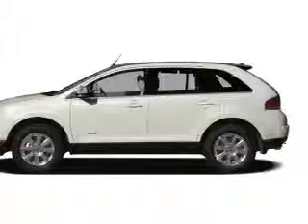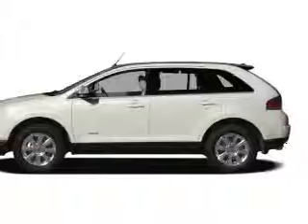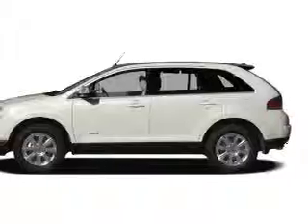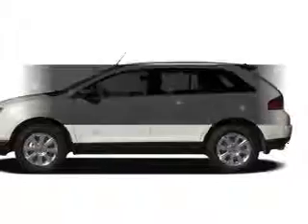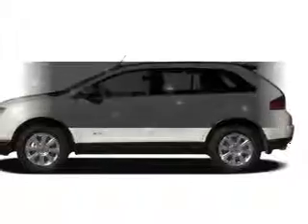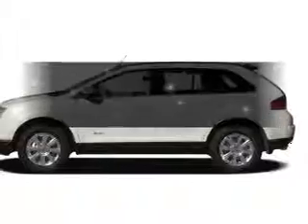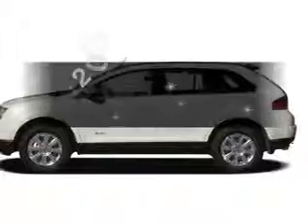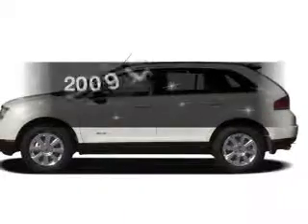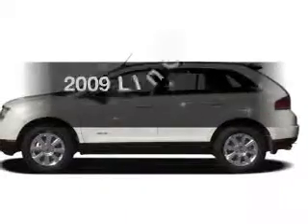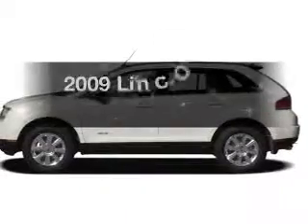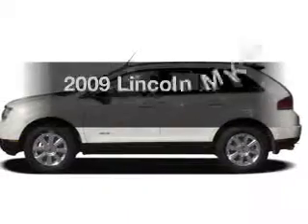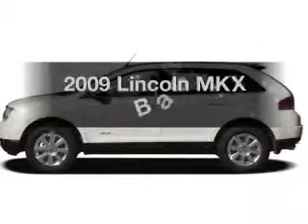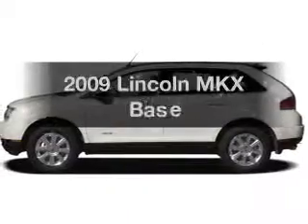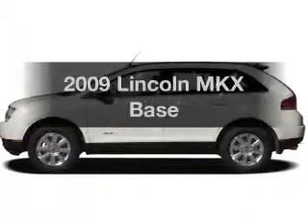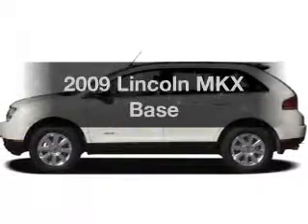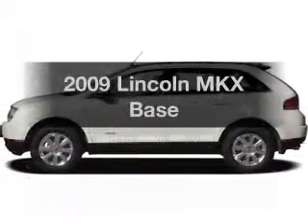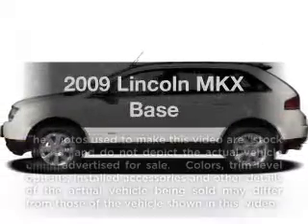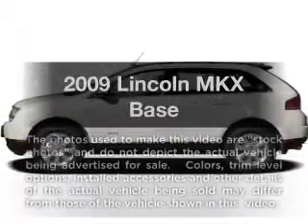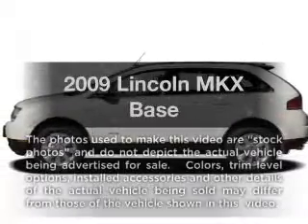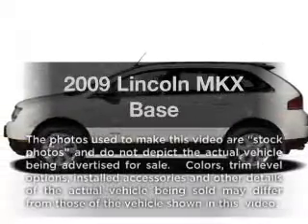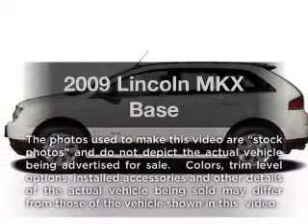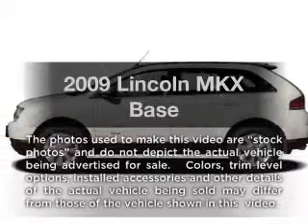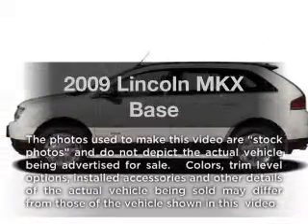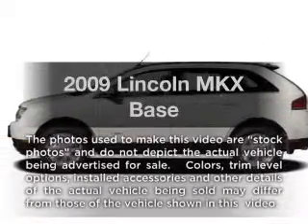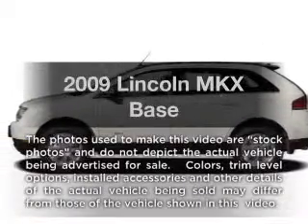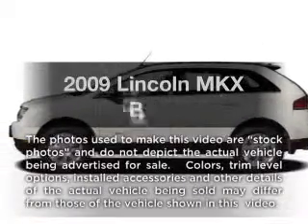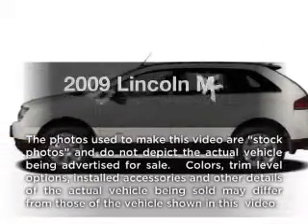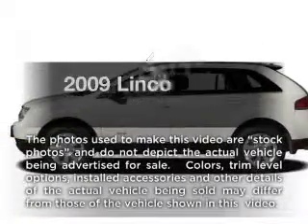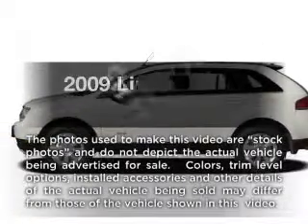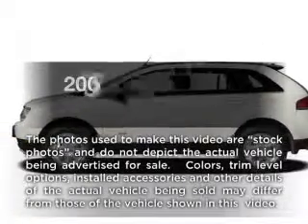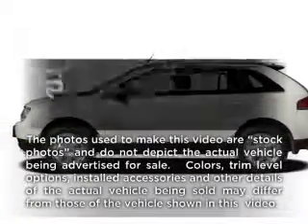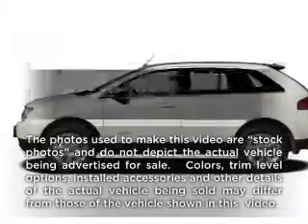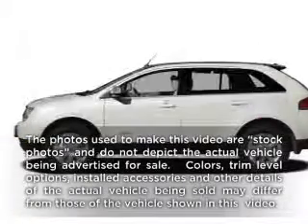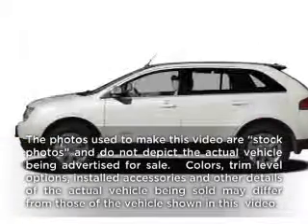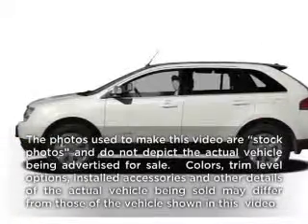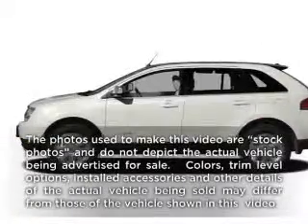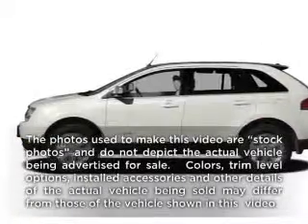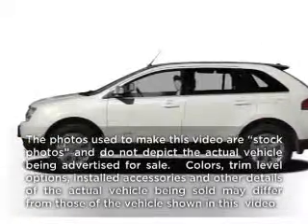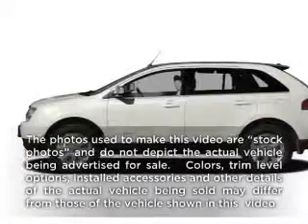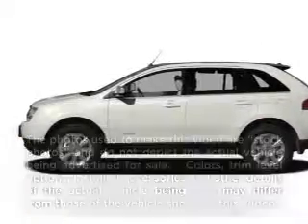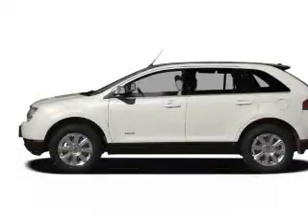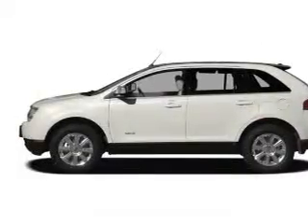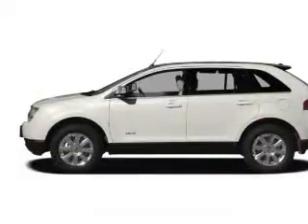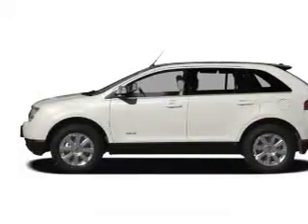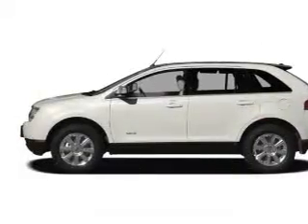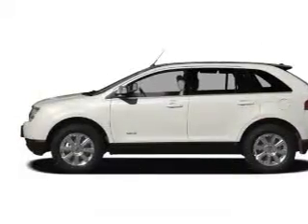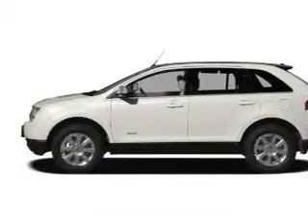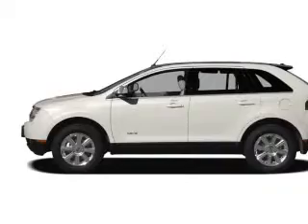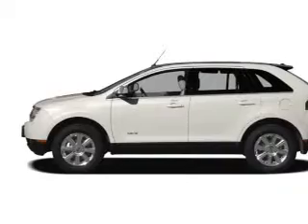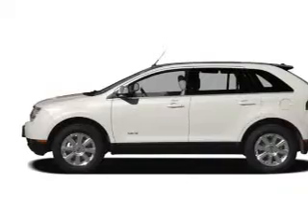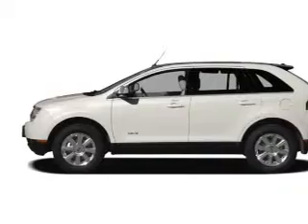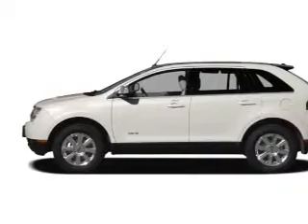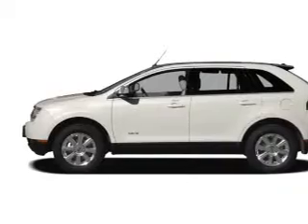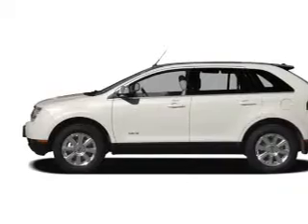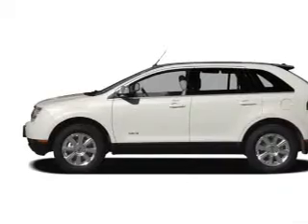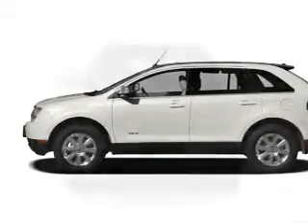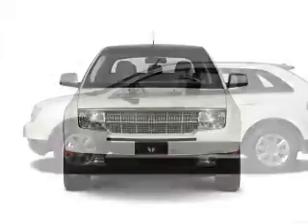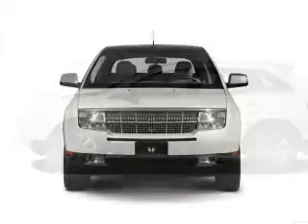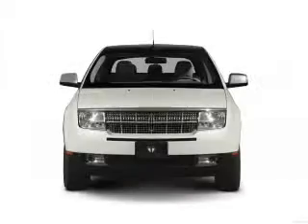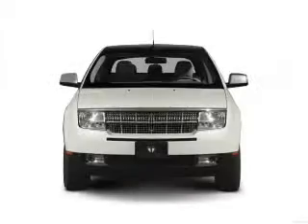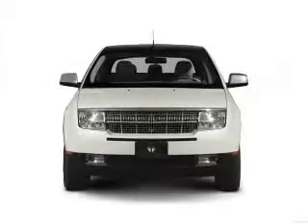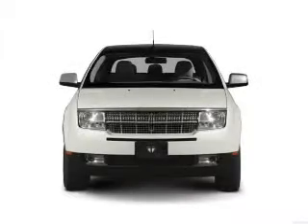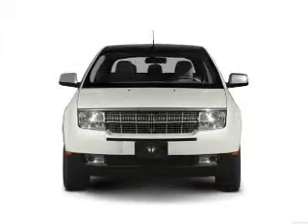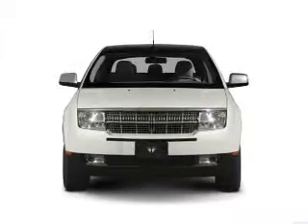Check out this 2009 Lincoln MKX. If you're looking for a first-rate auto, this one could be yours today.